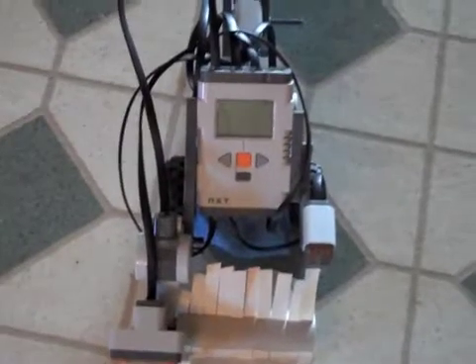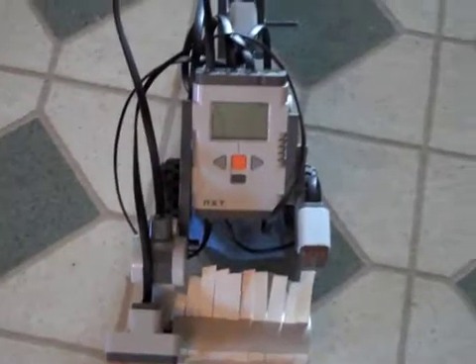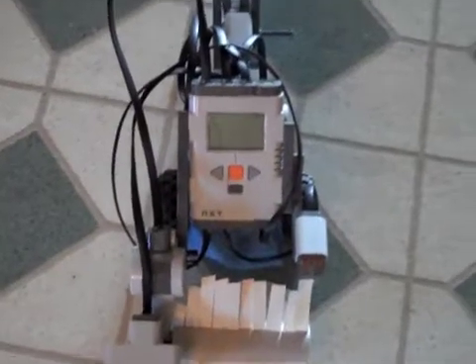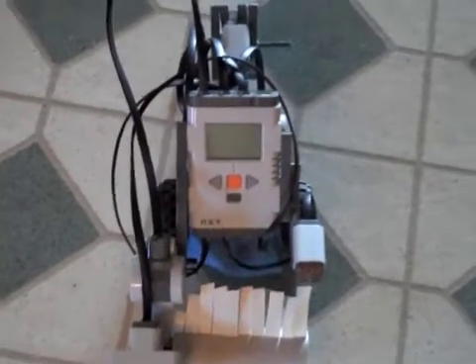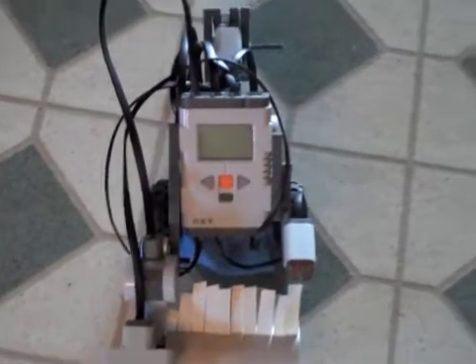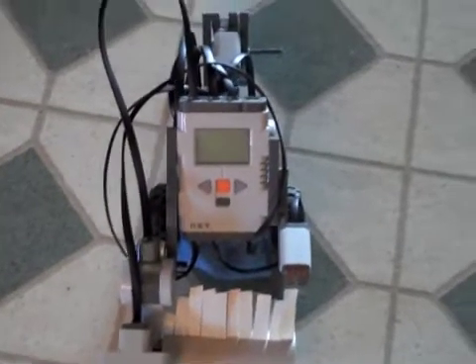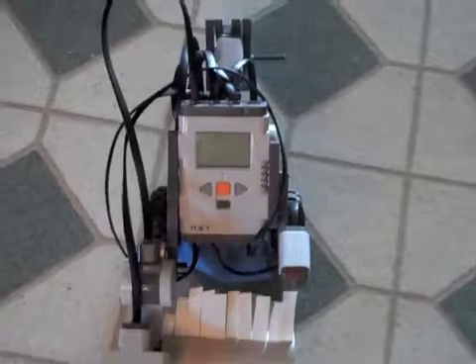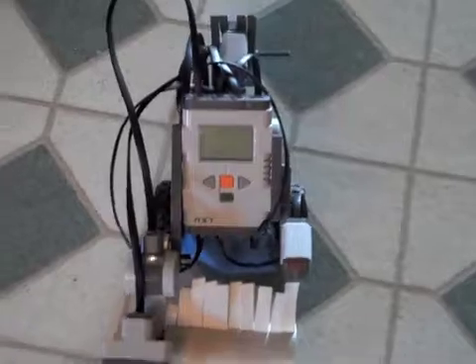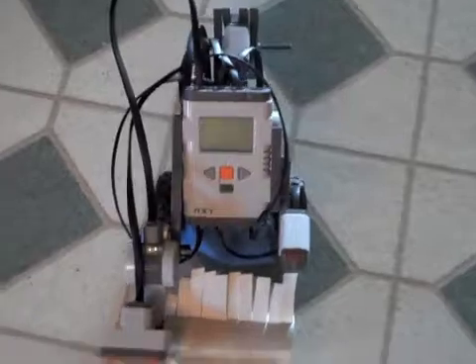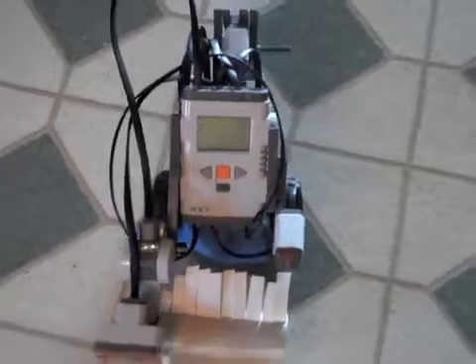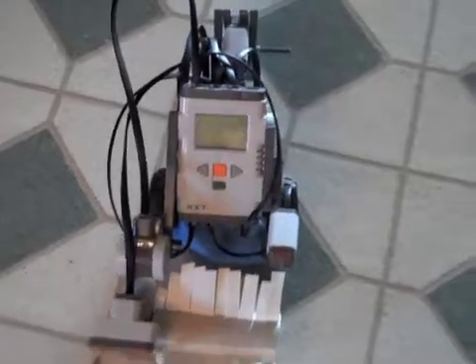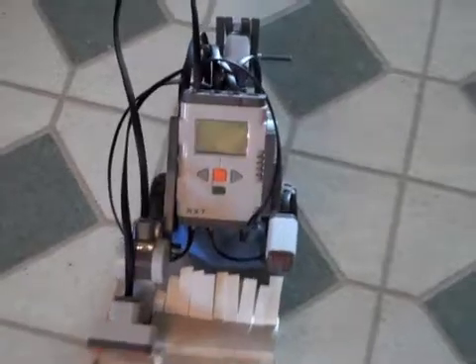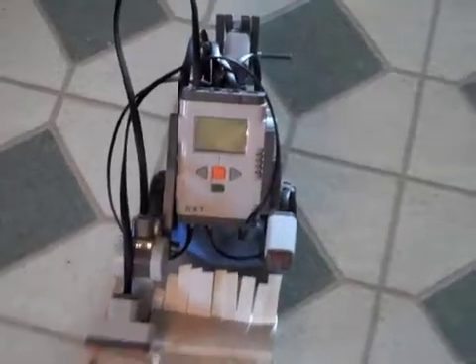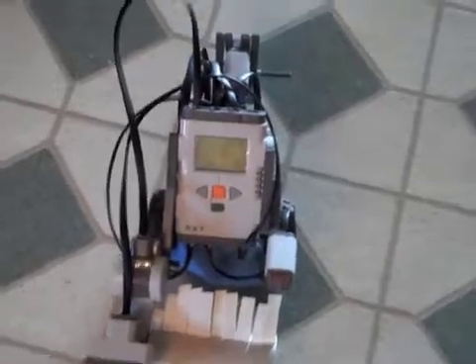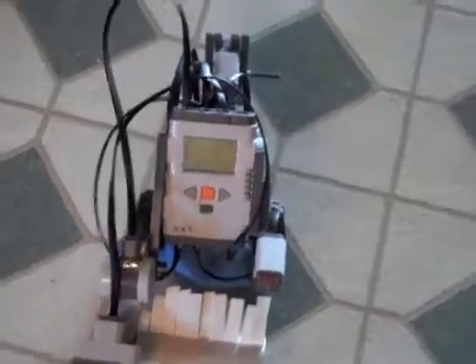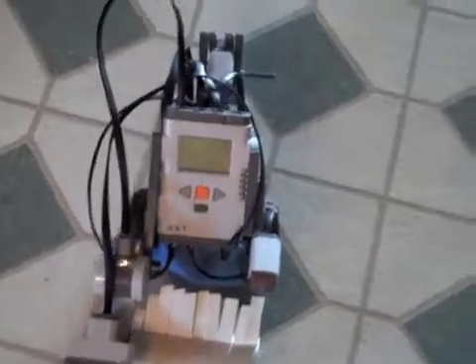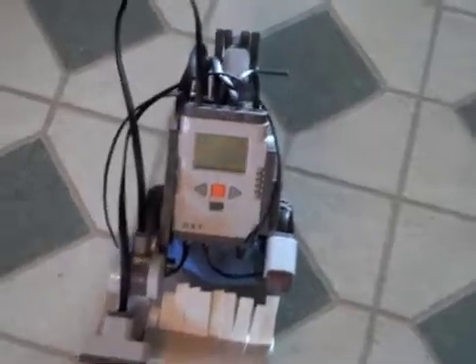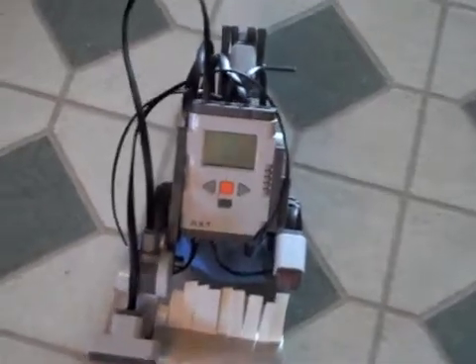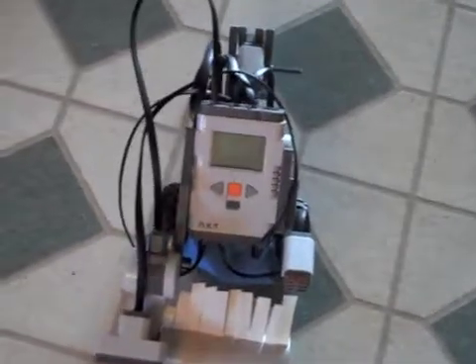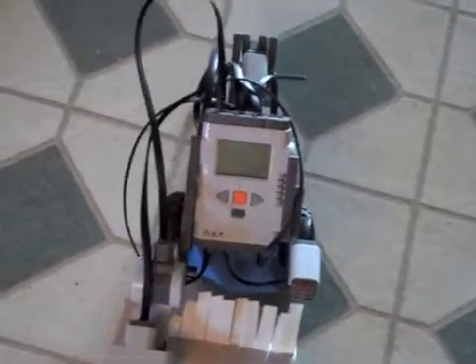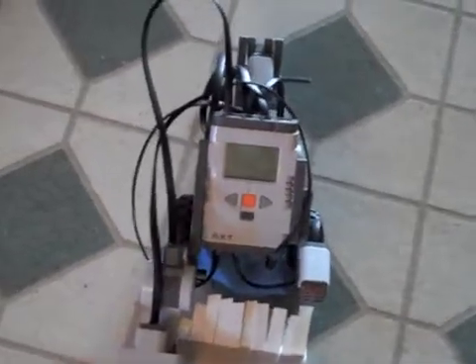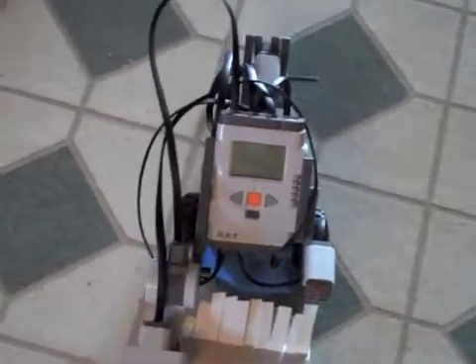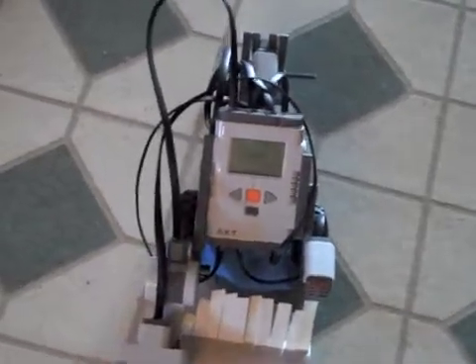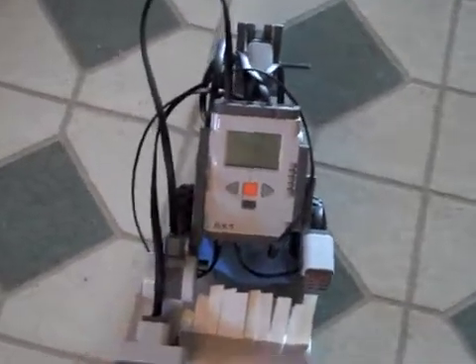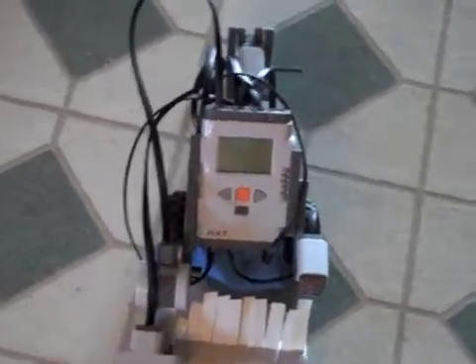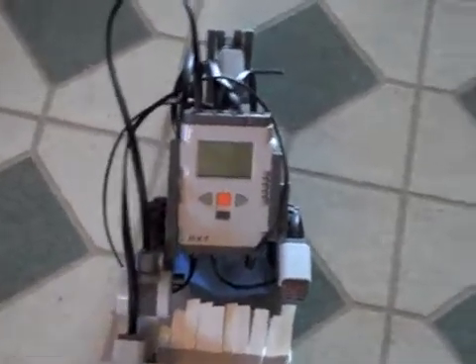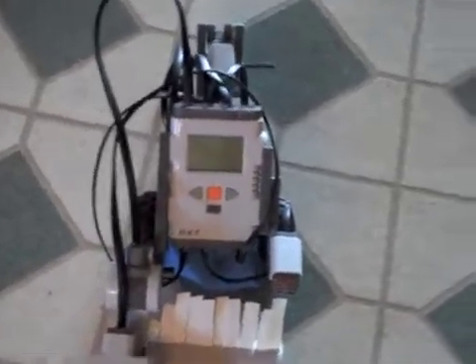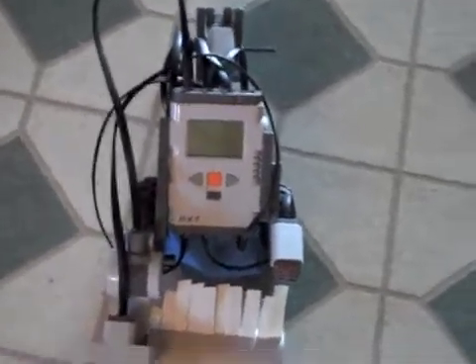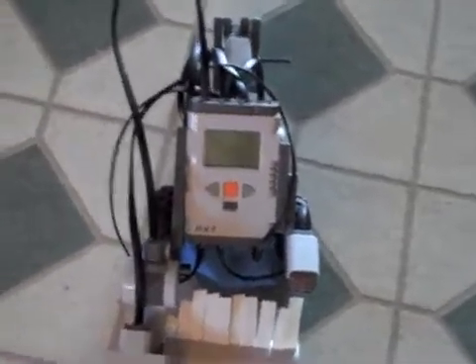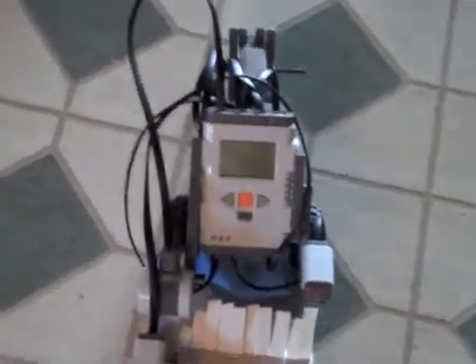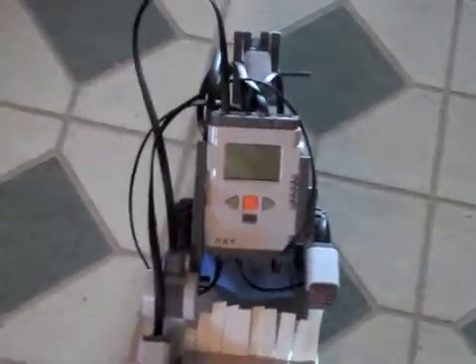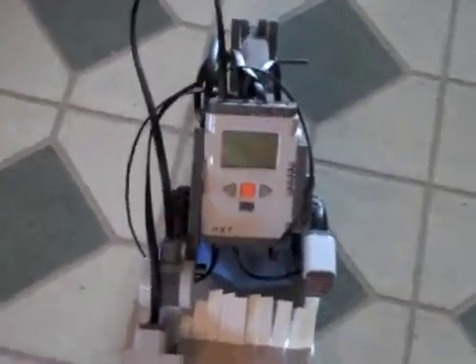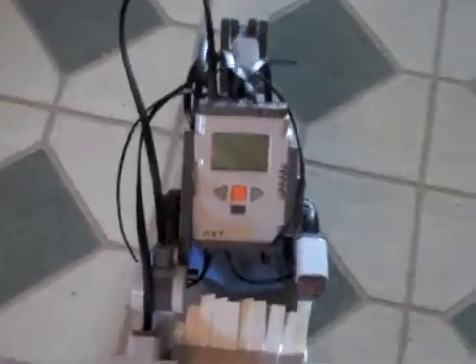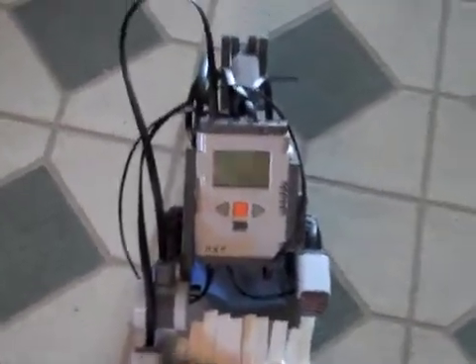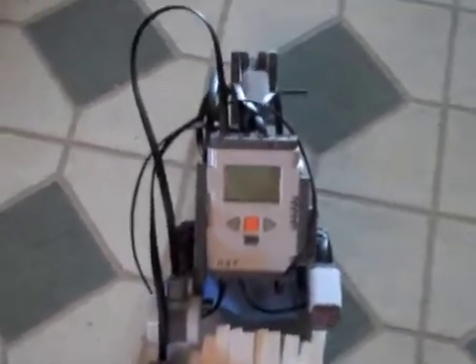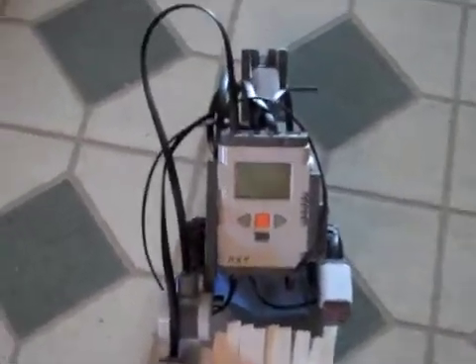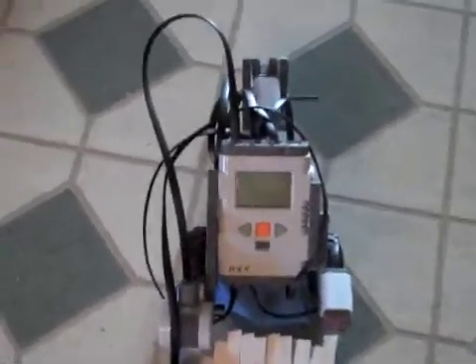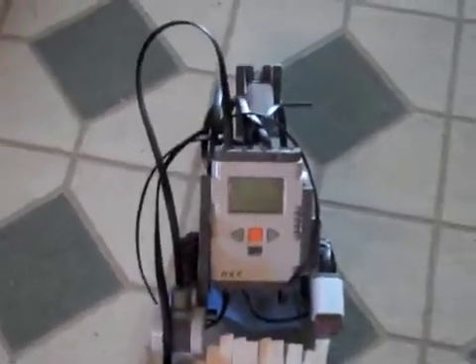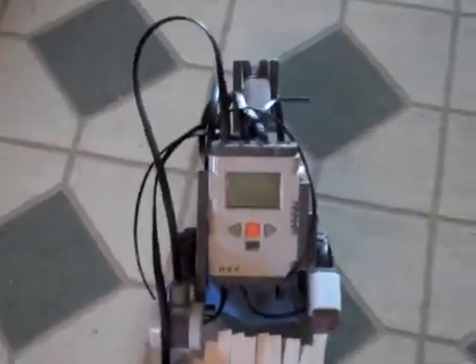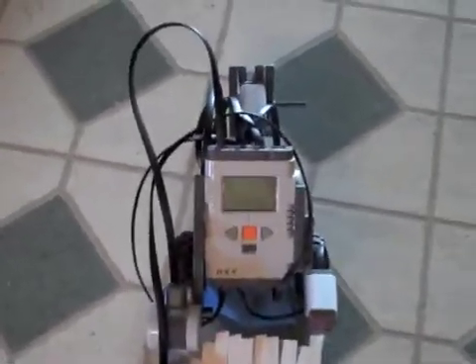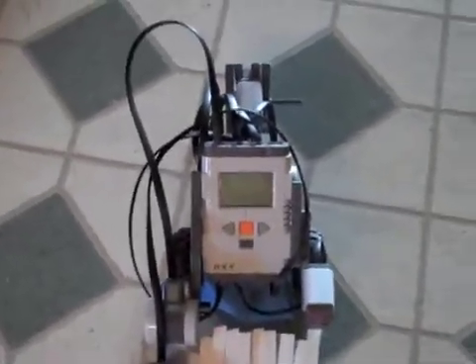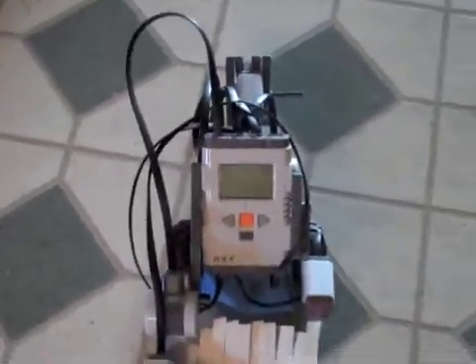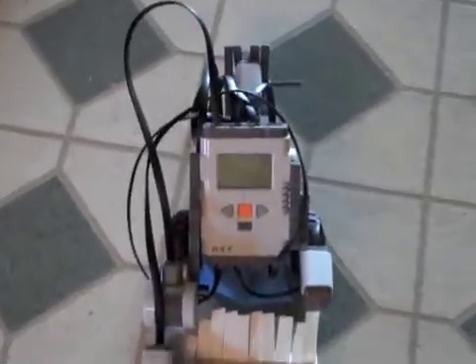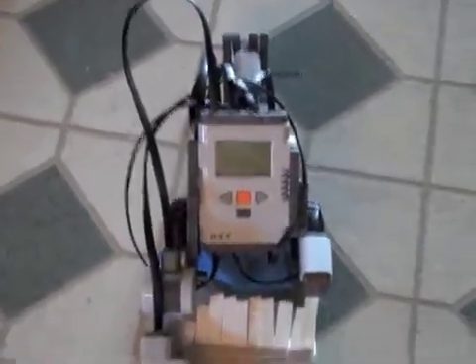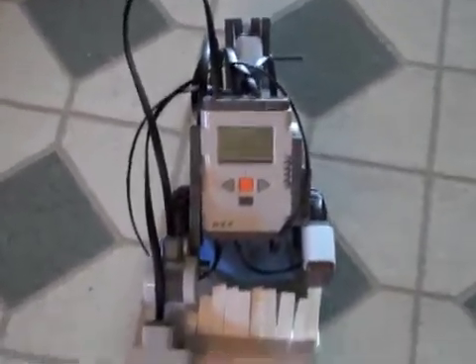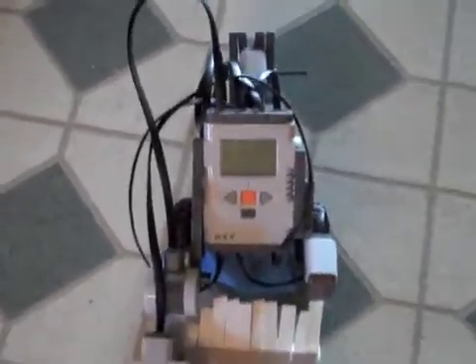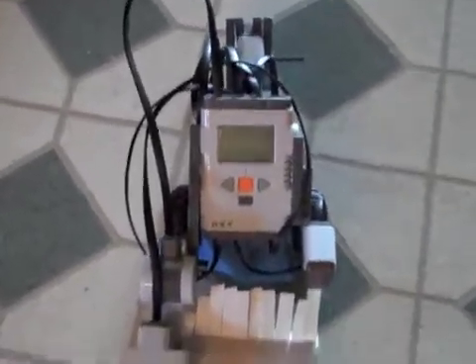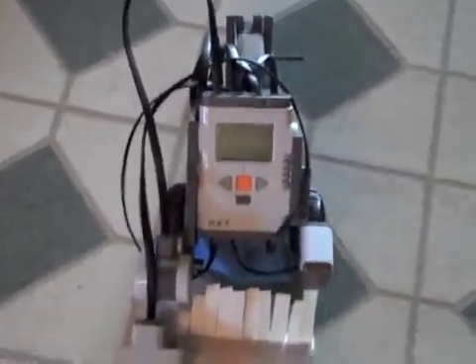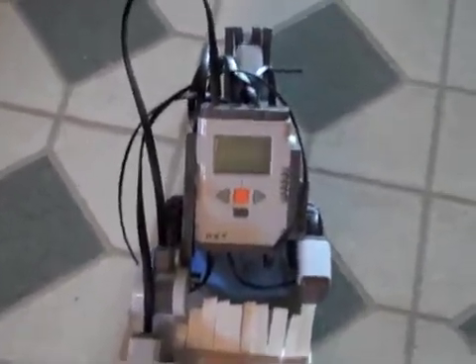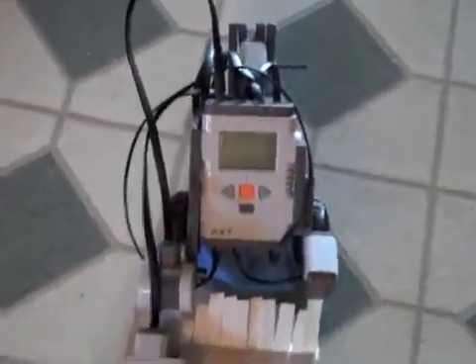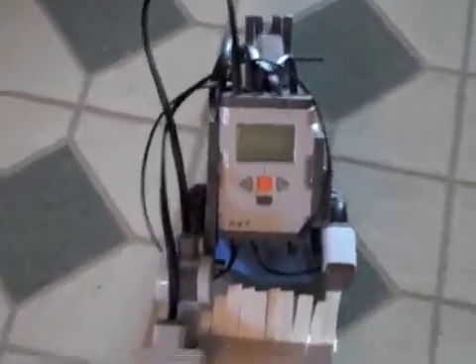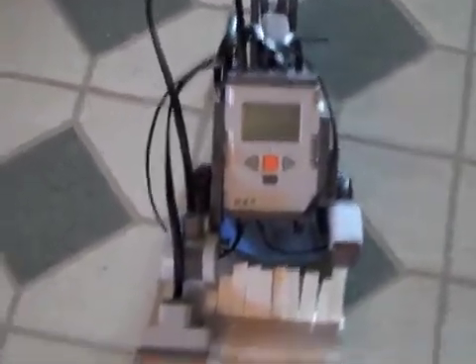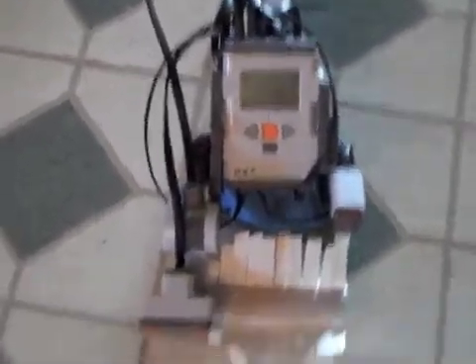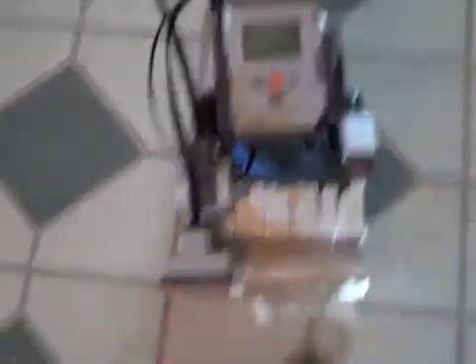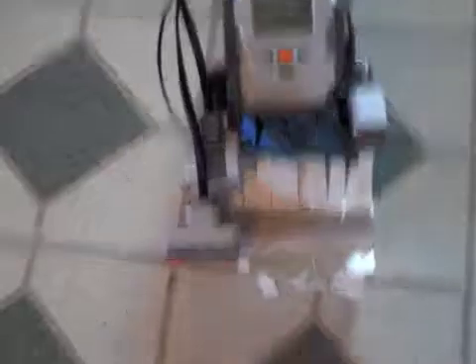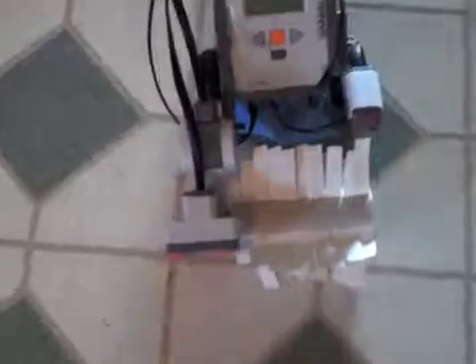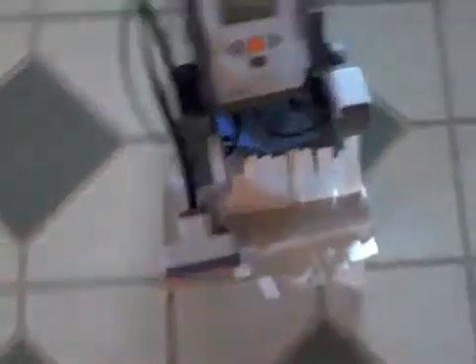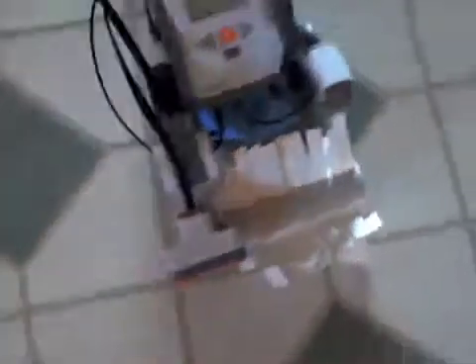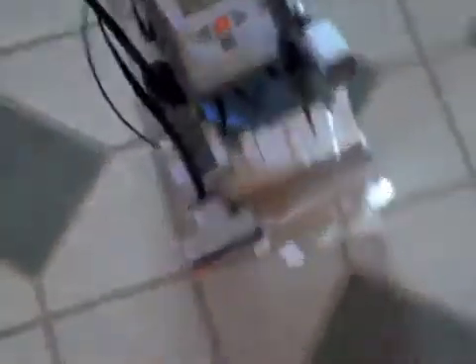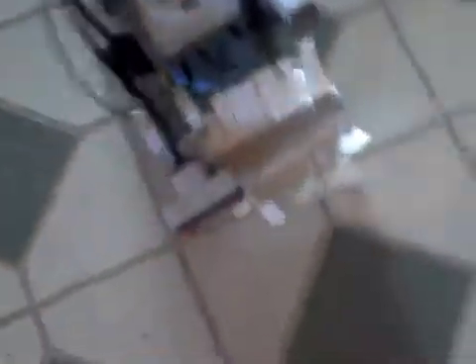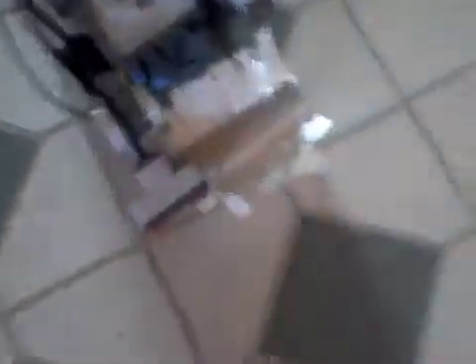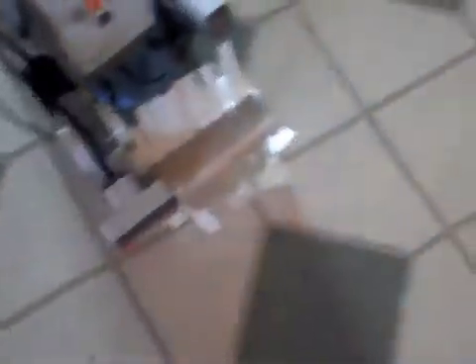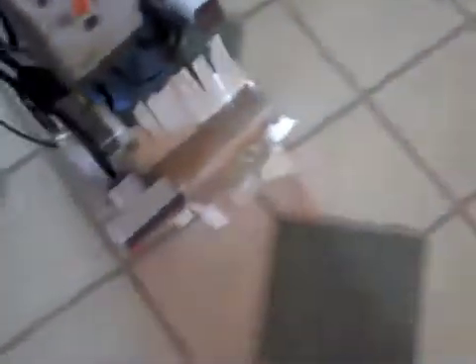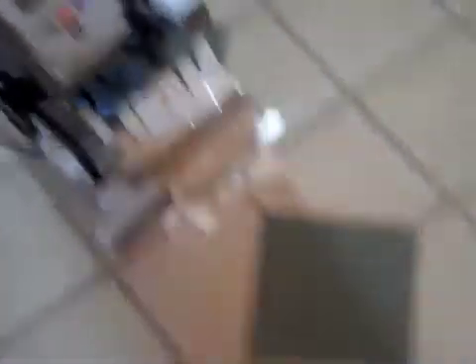Hello everyone, this is my Lego NXT Street Sweeper, and I'm just going to be showing you what it does.